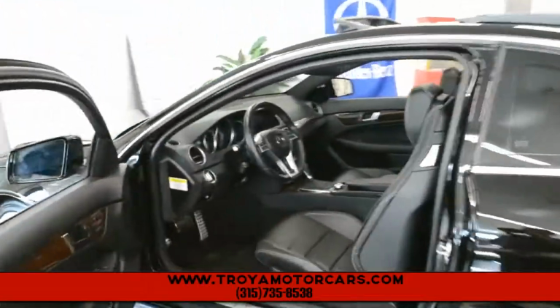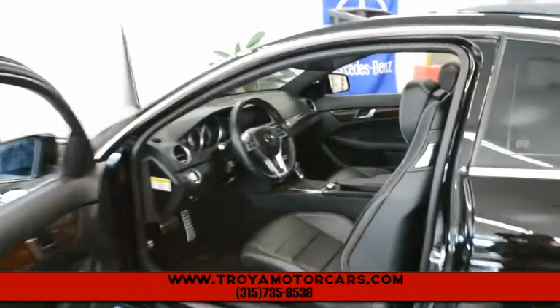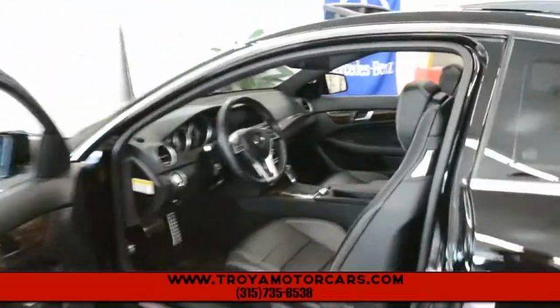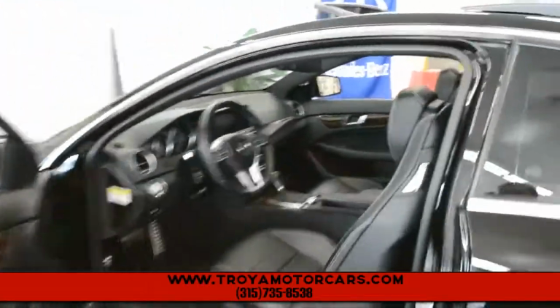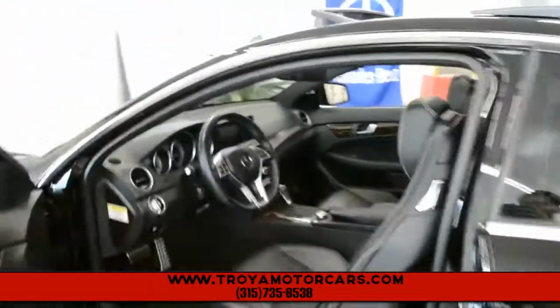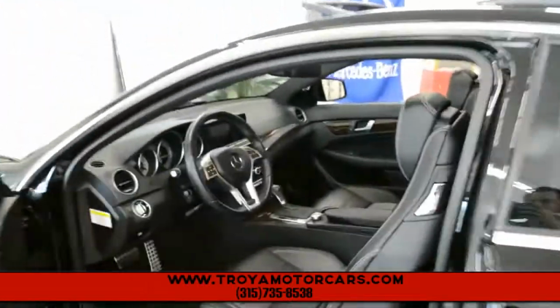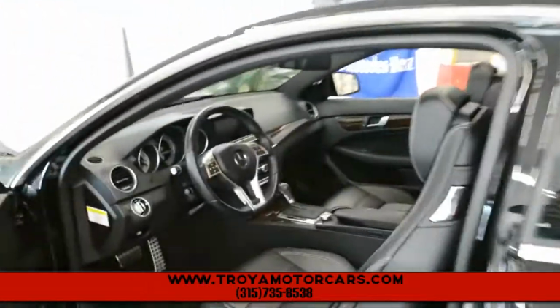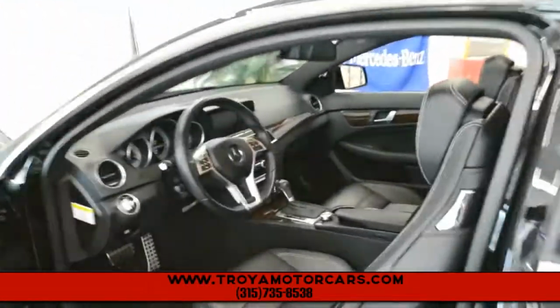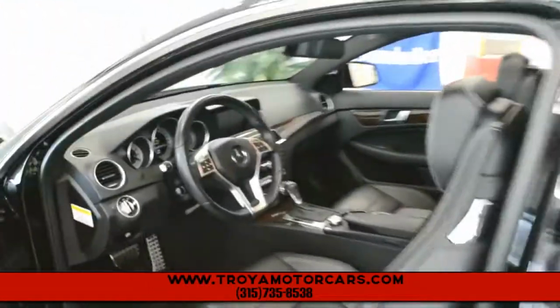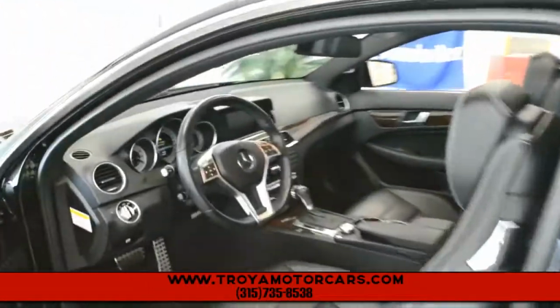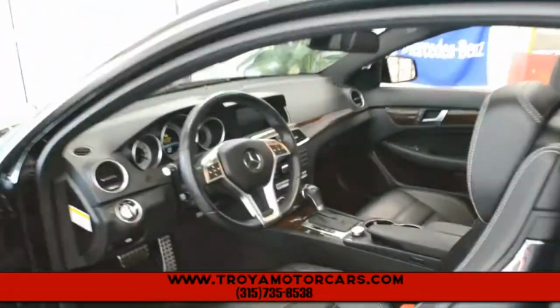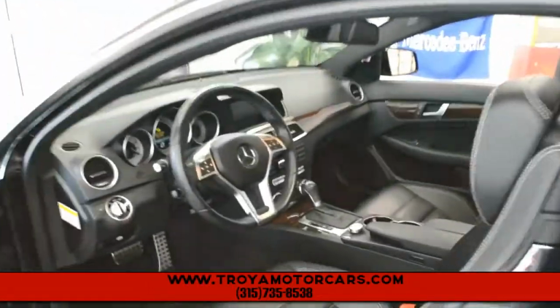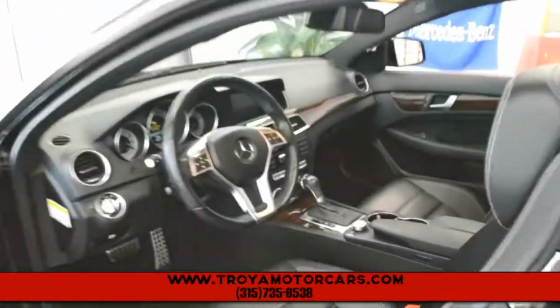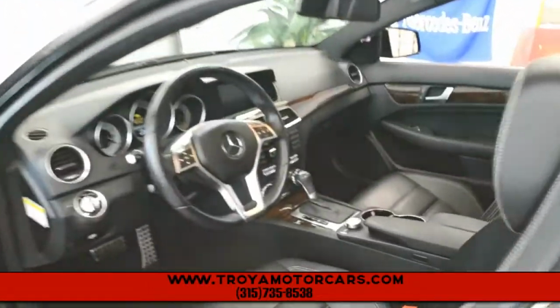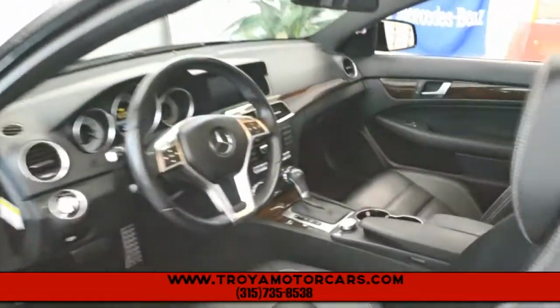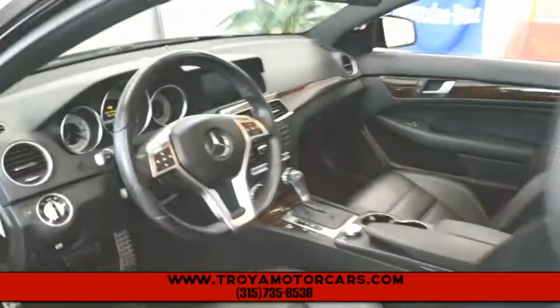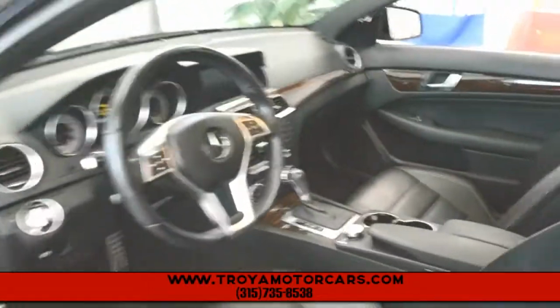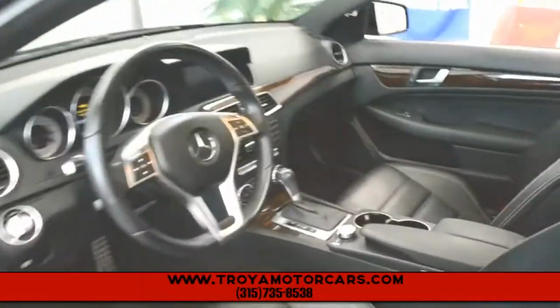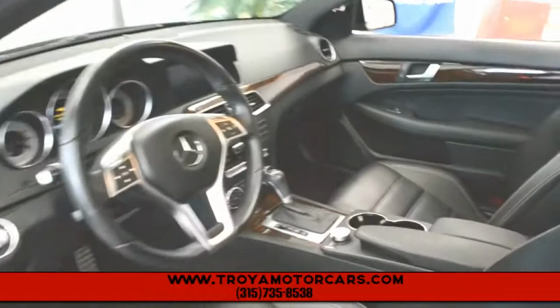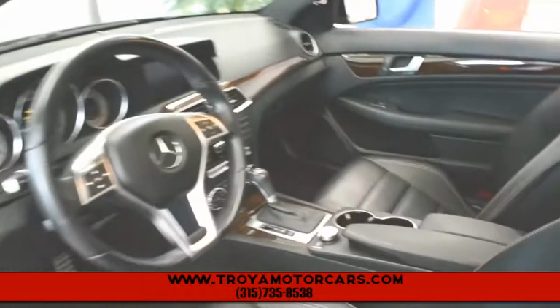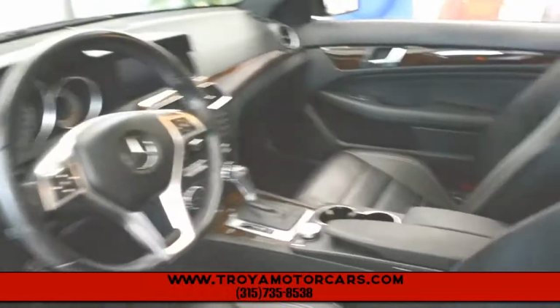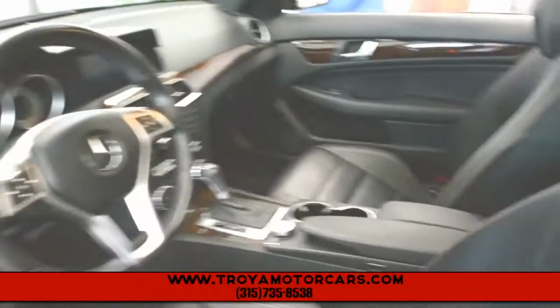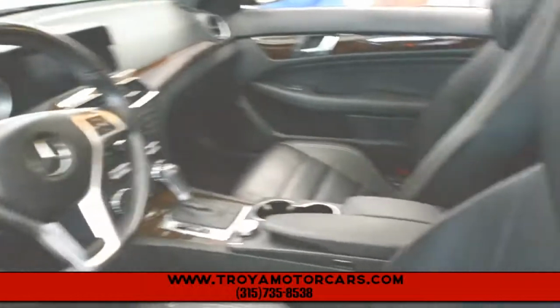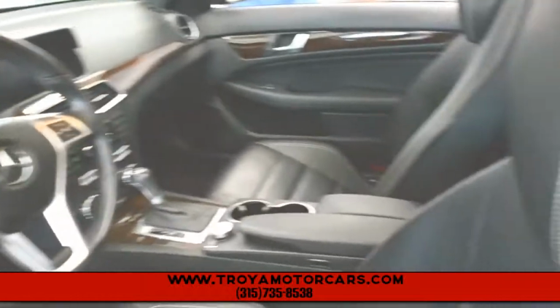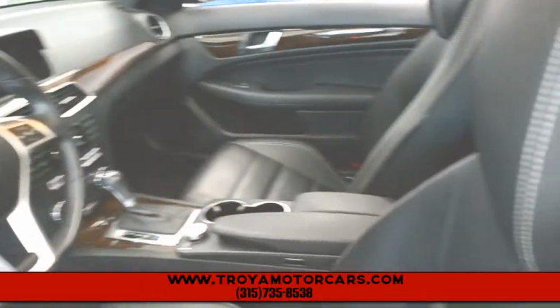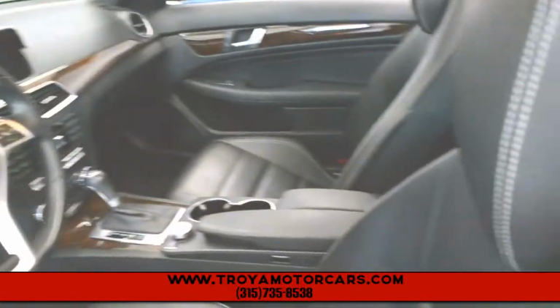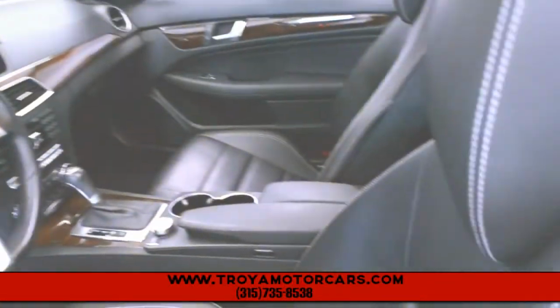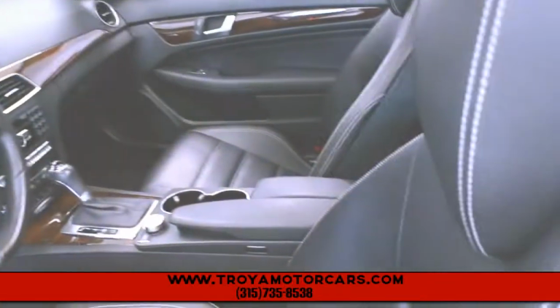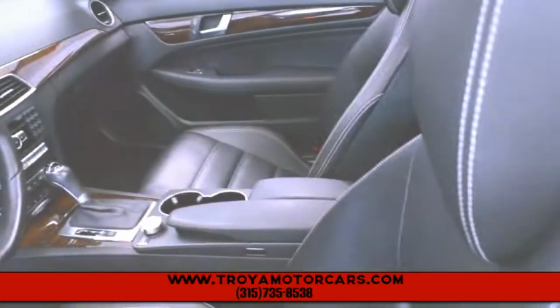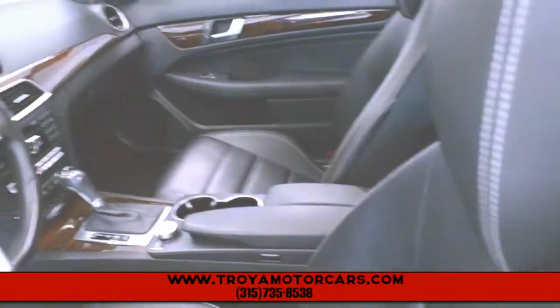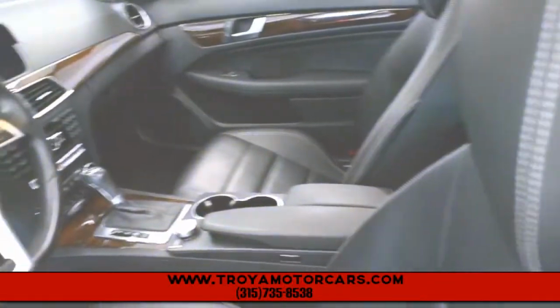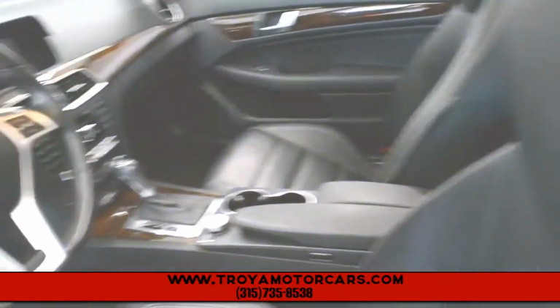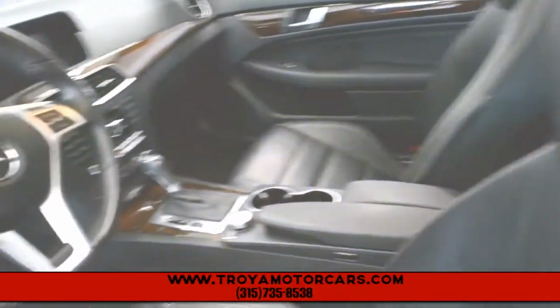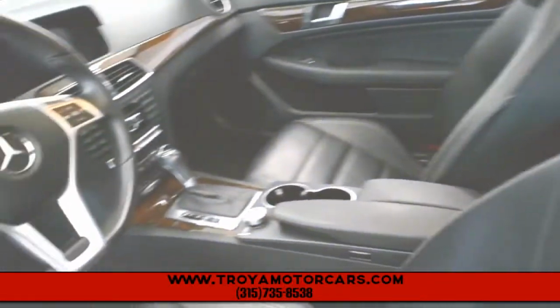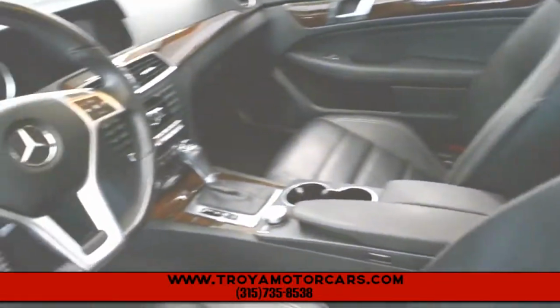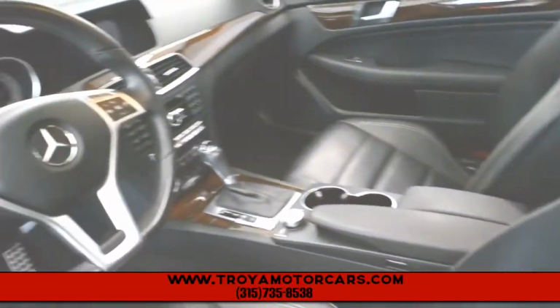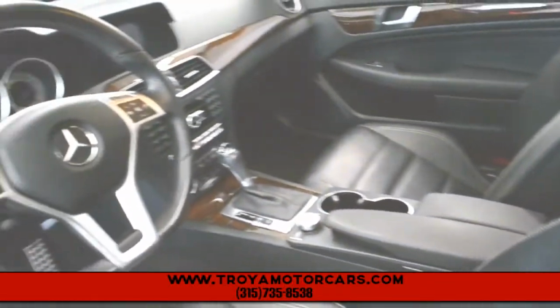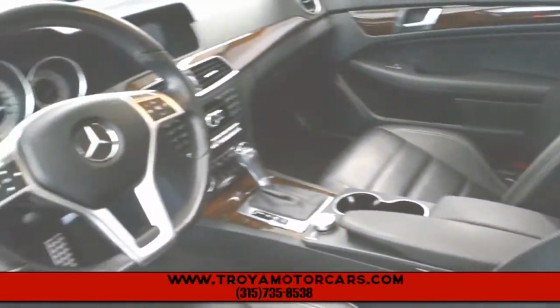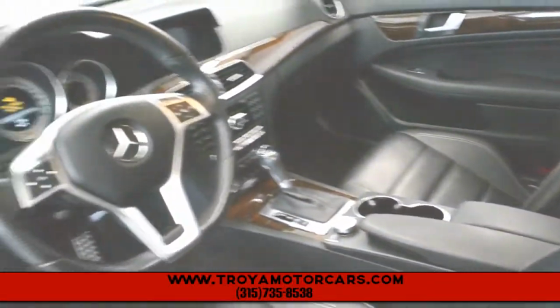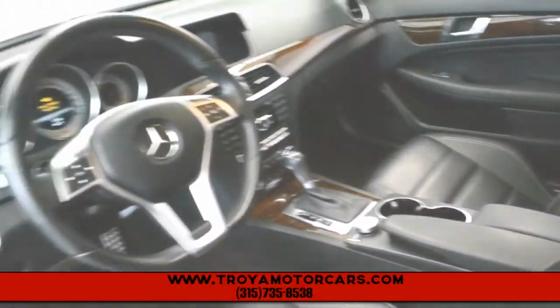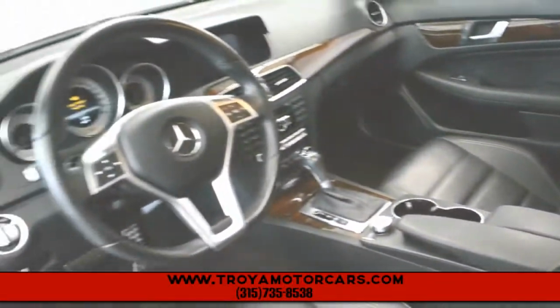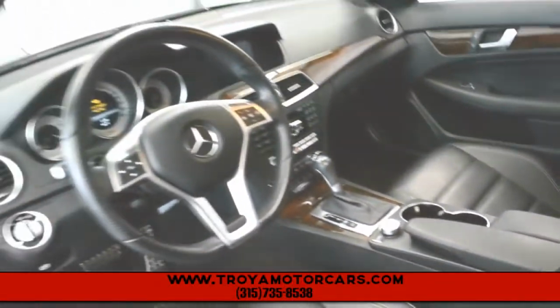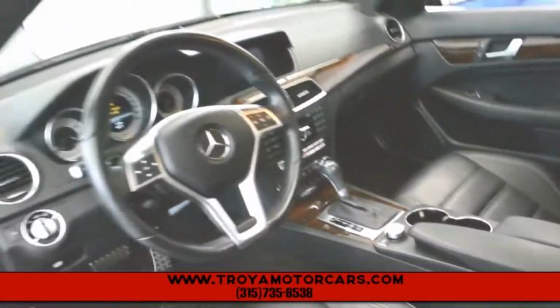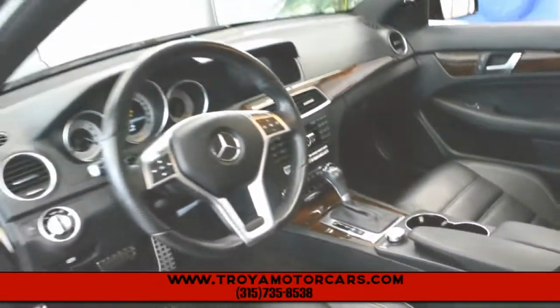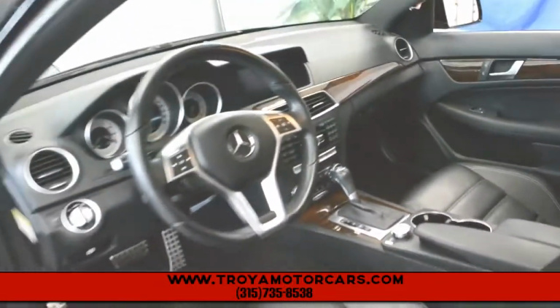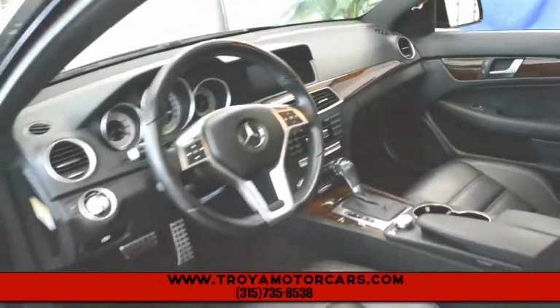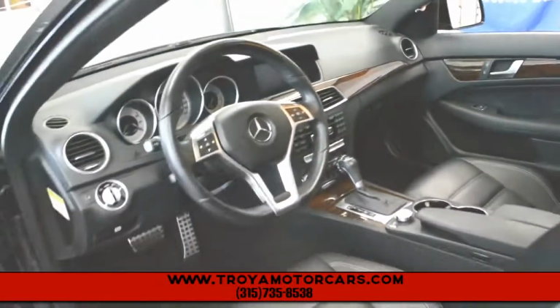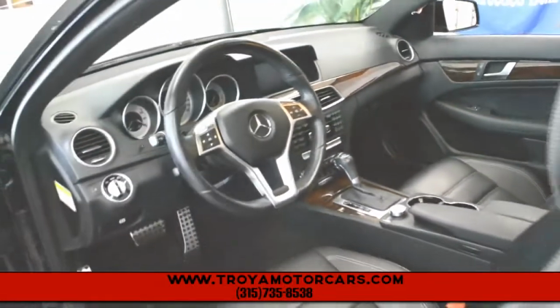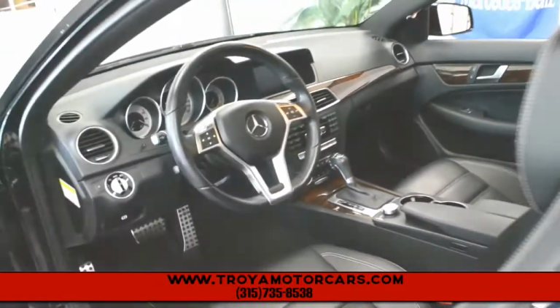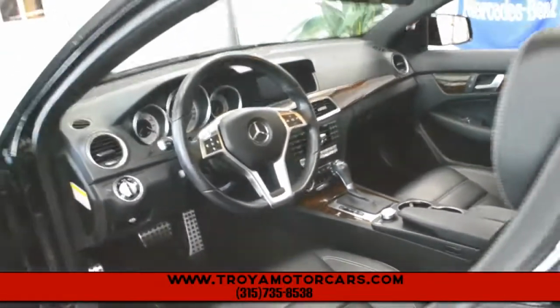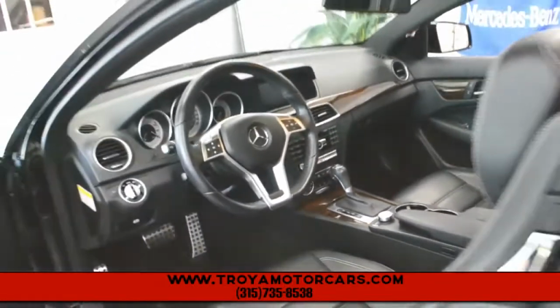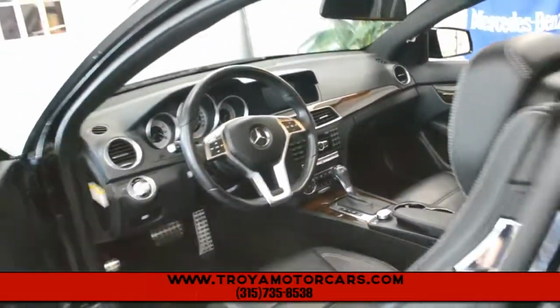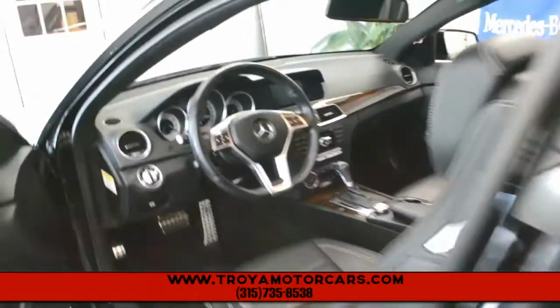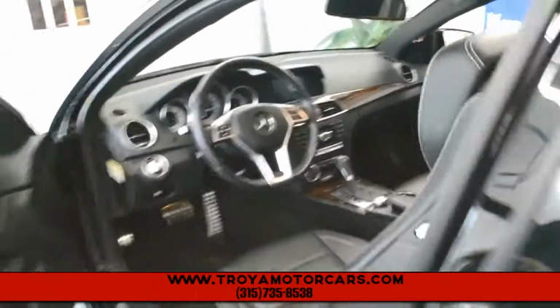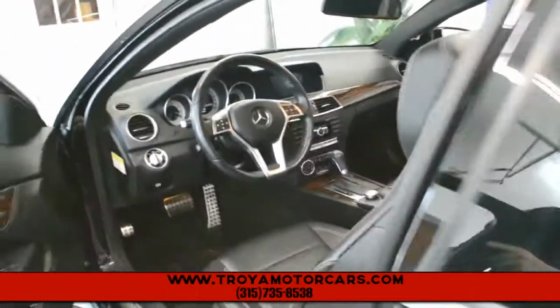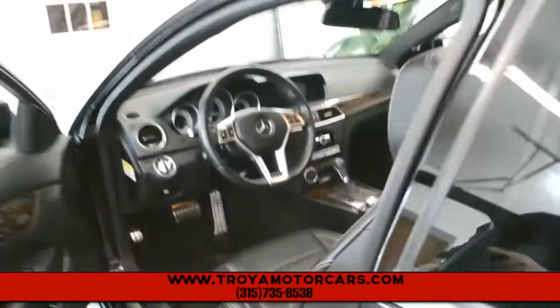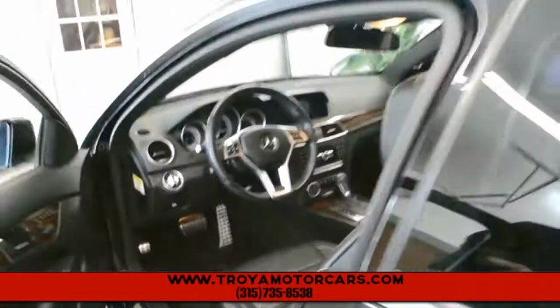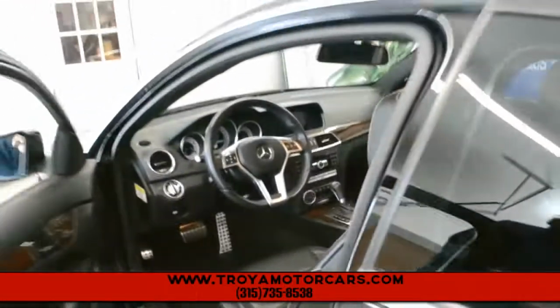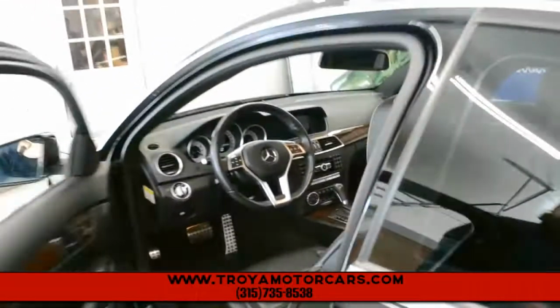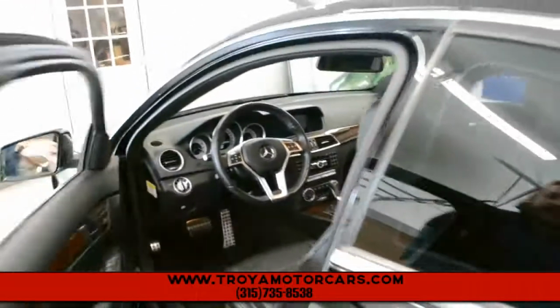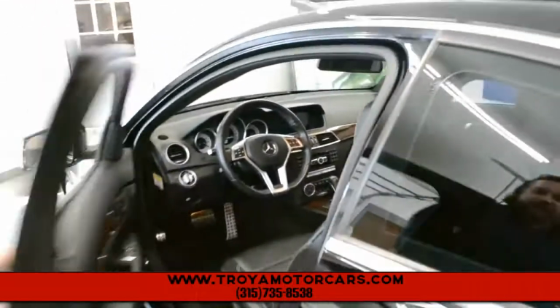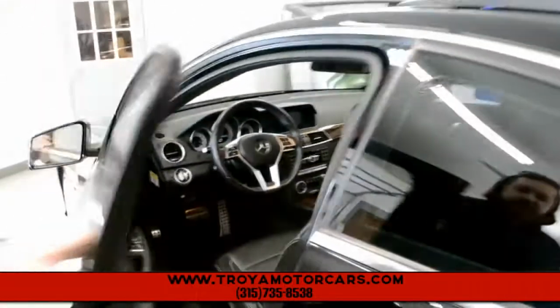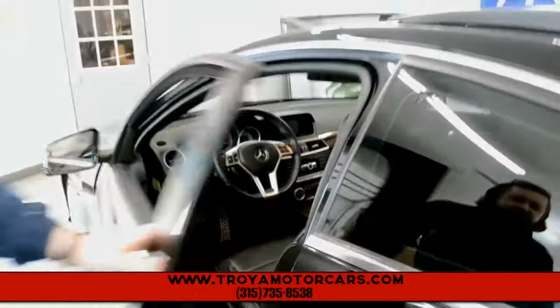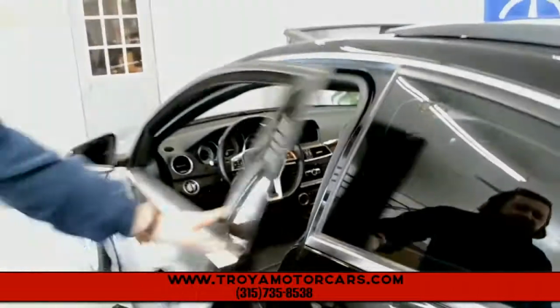Take a look at the inside, you can see why. It's fully loaded — heated leather, navigation, power sunroof, everything working like it should.